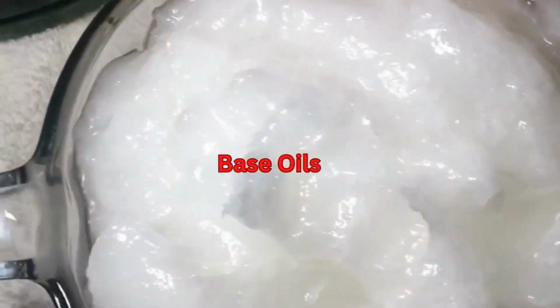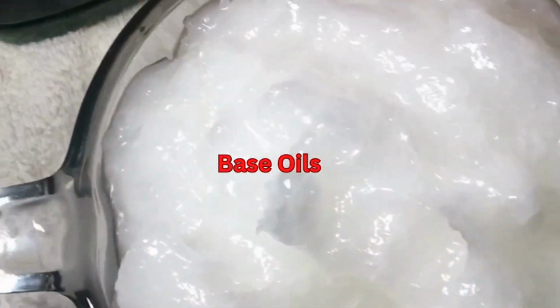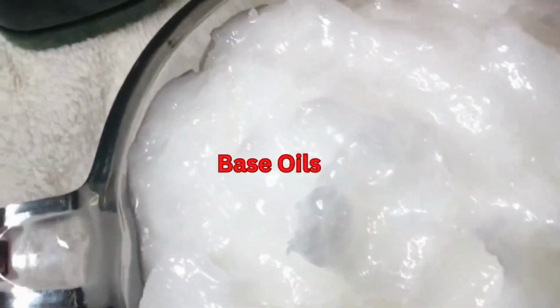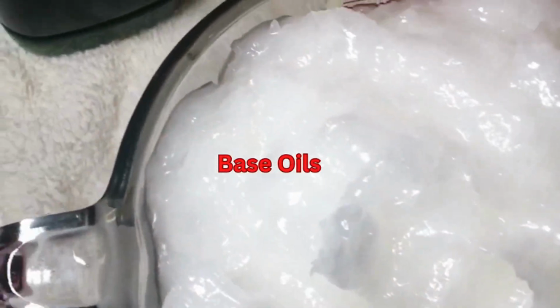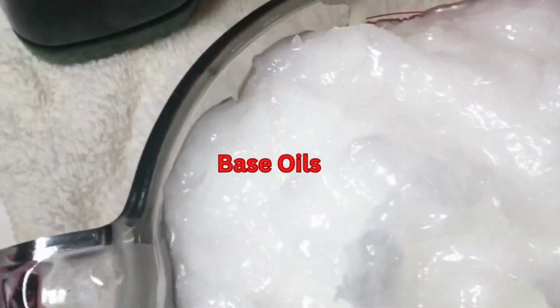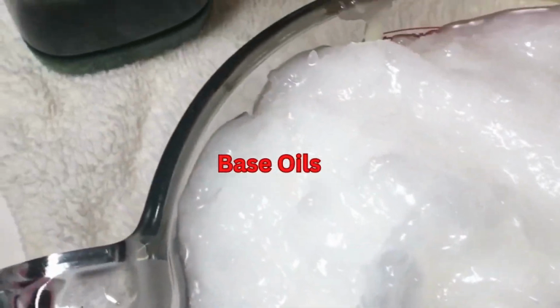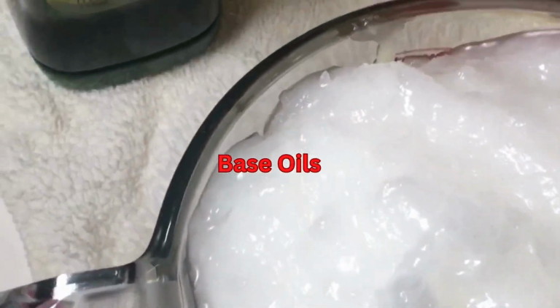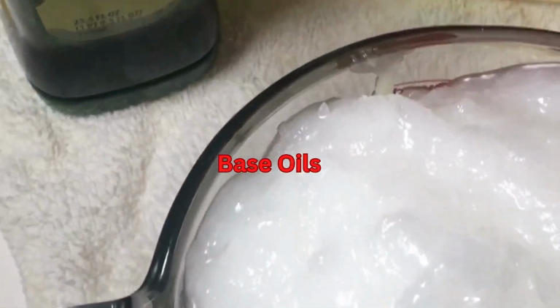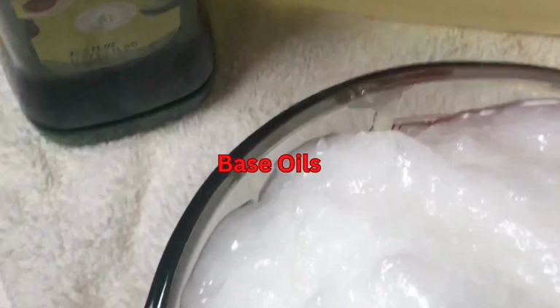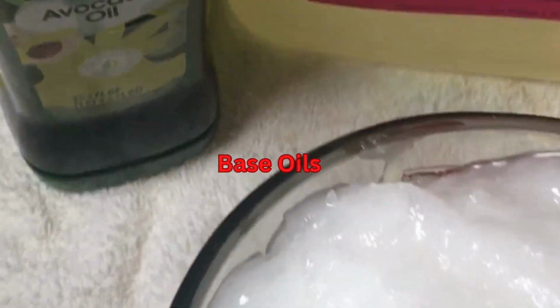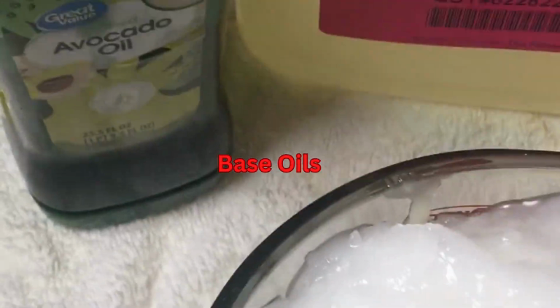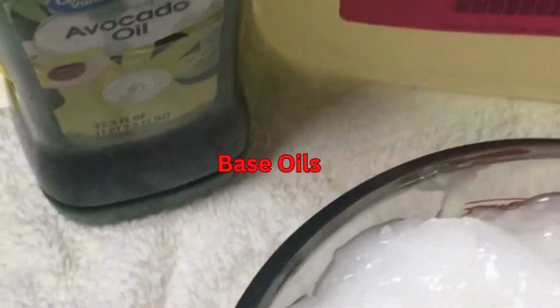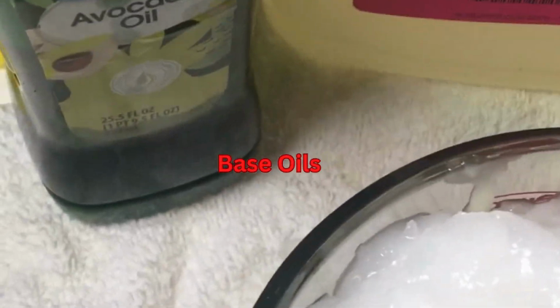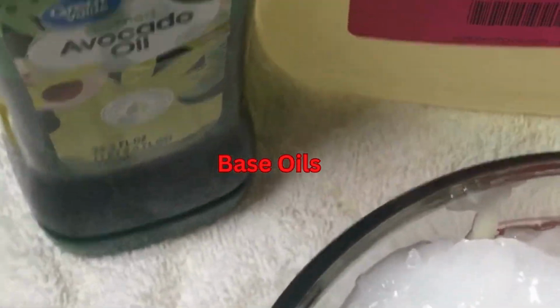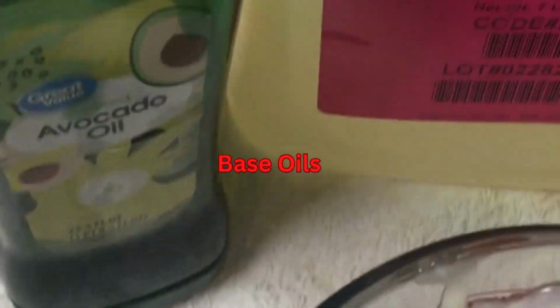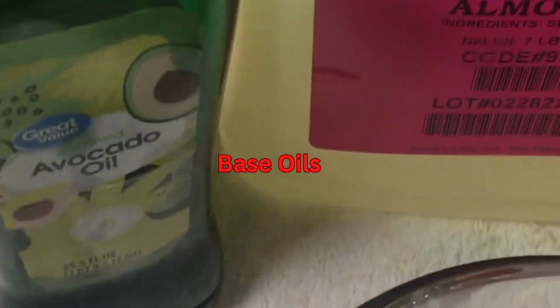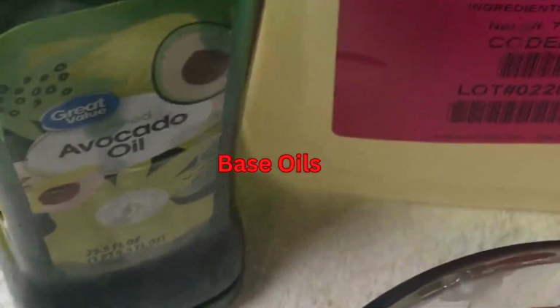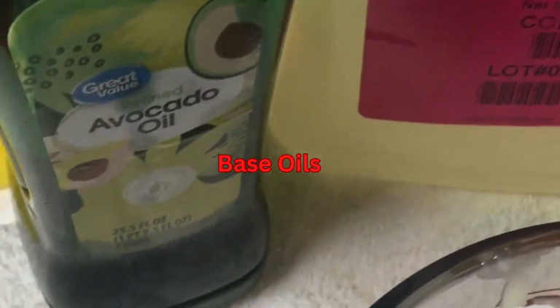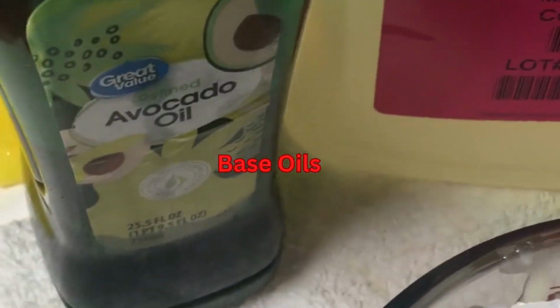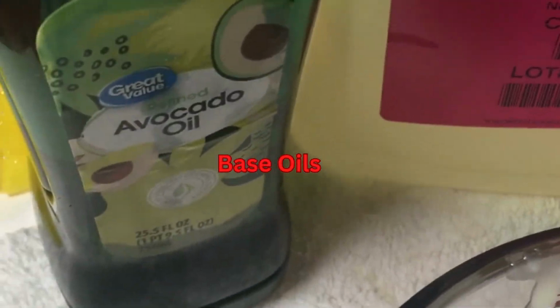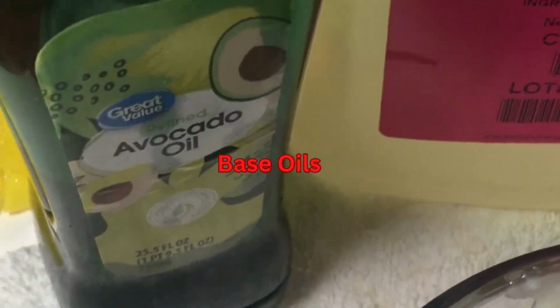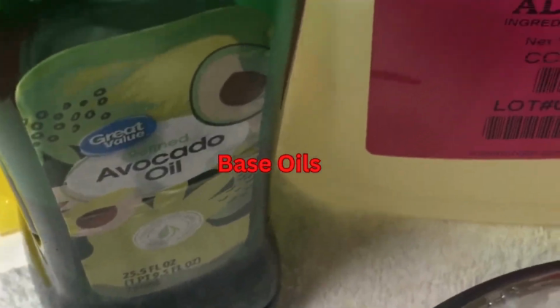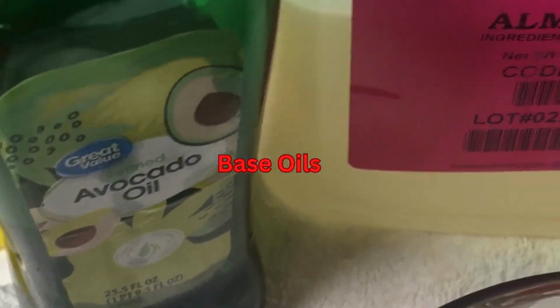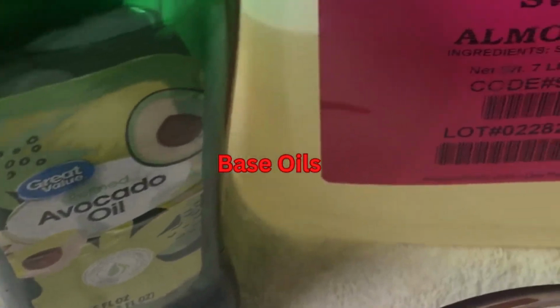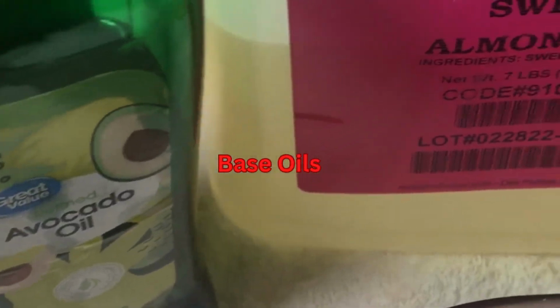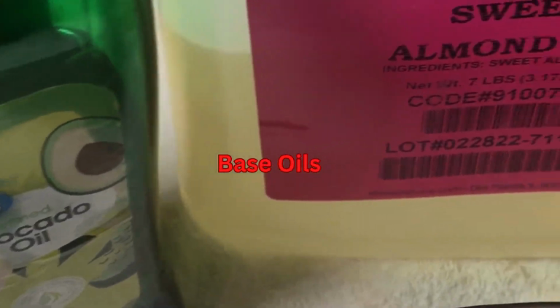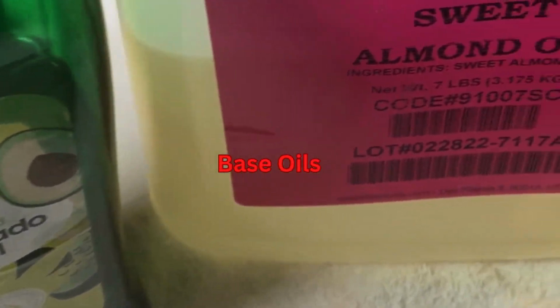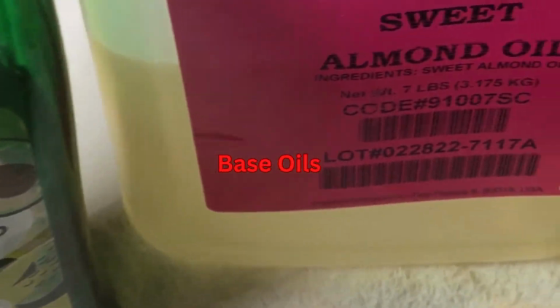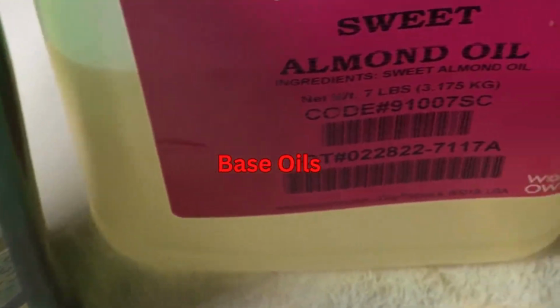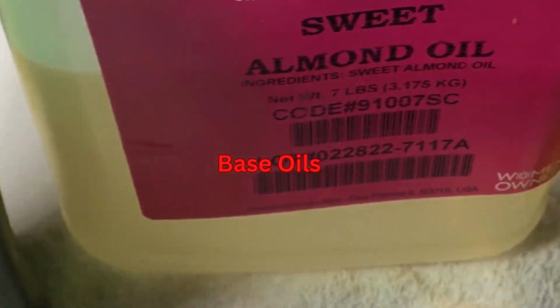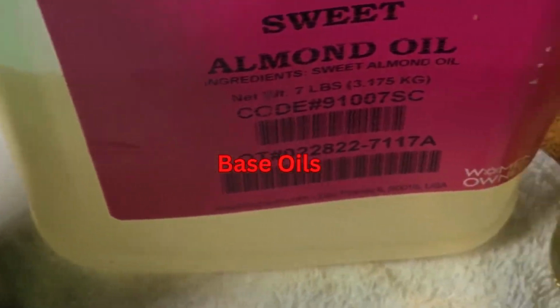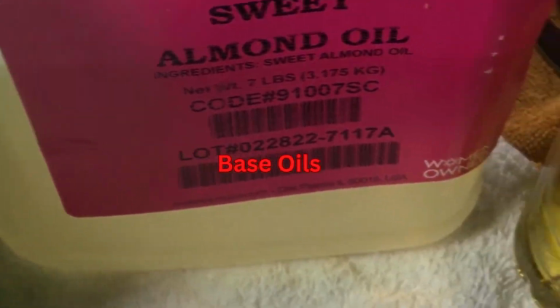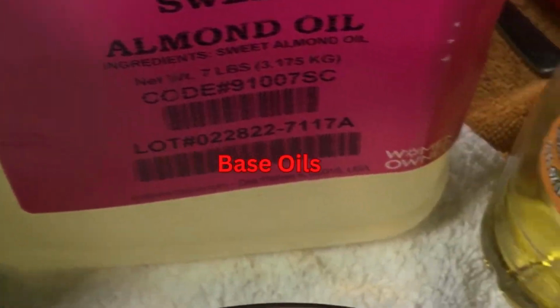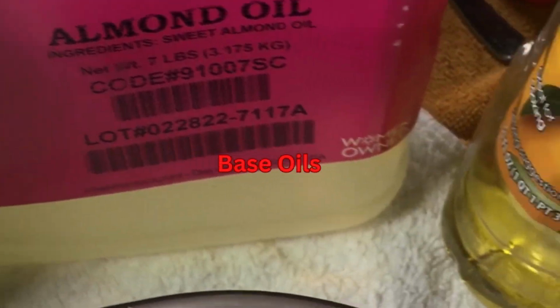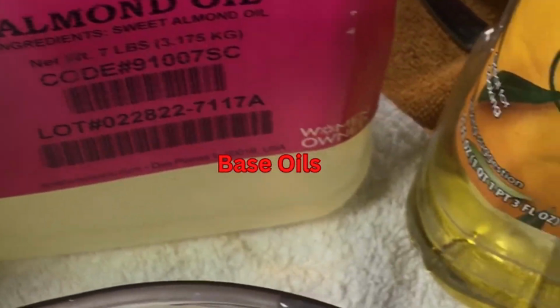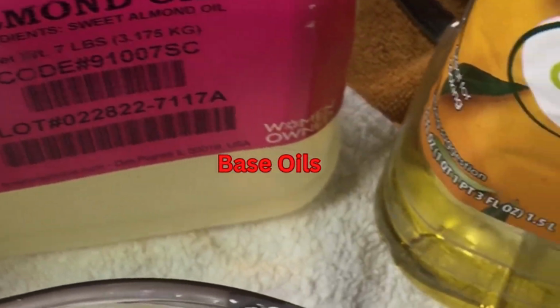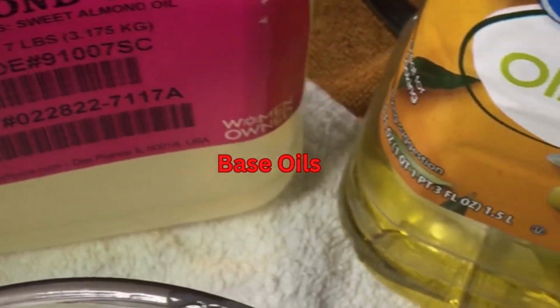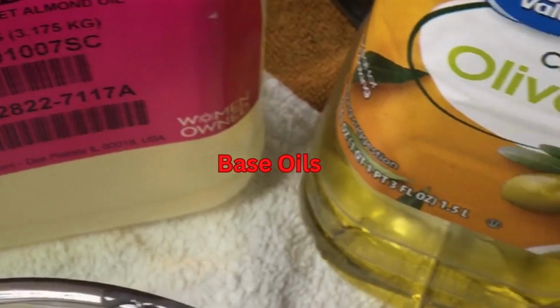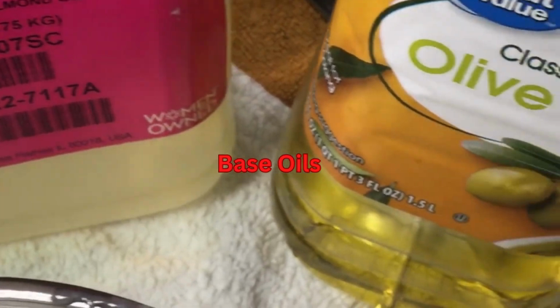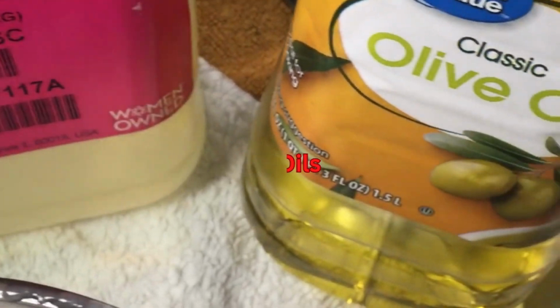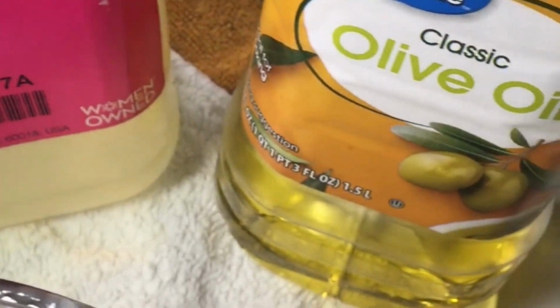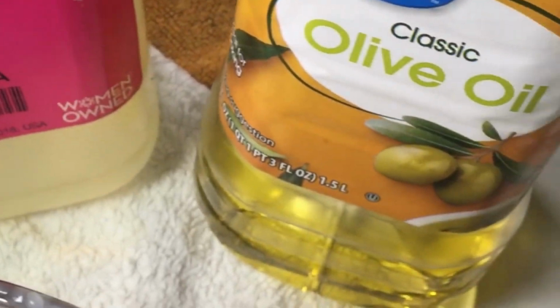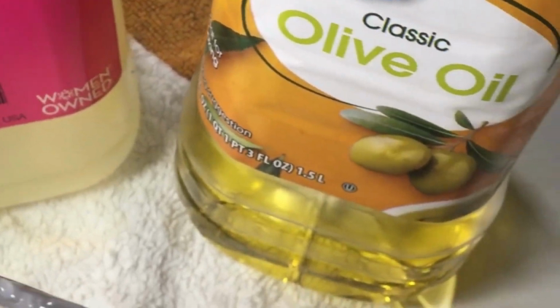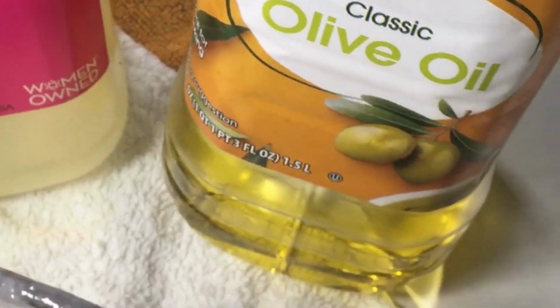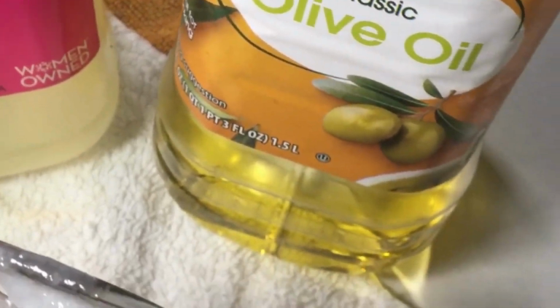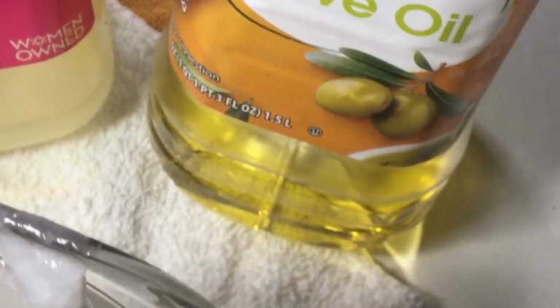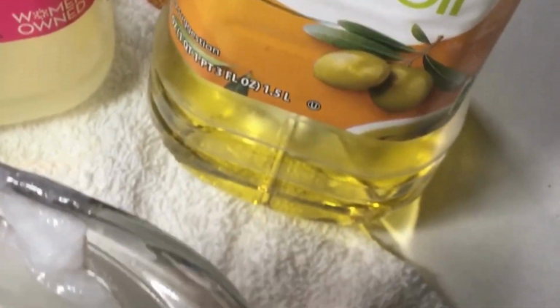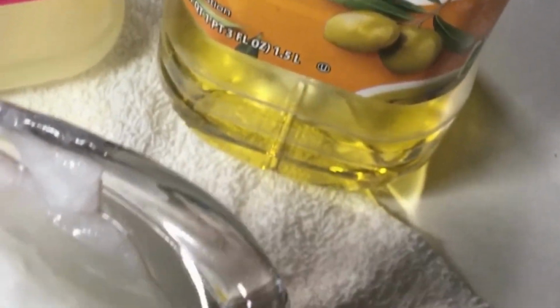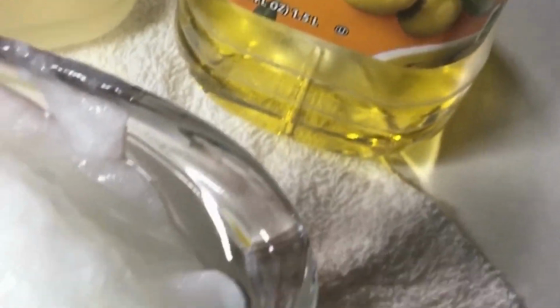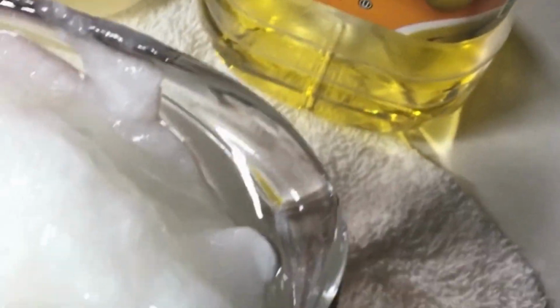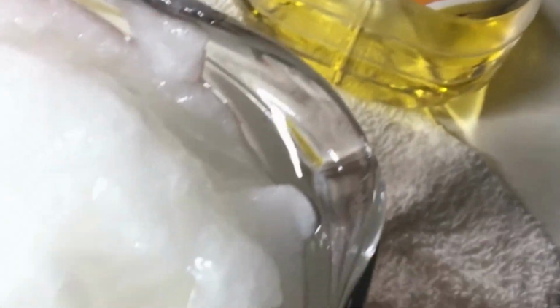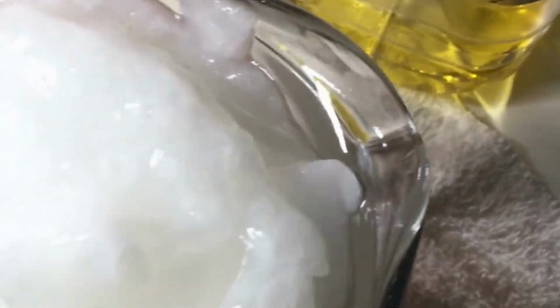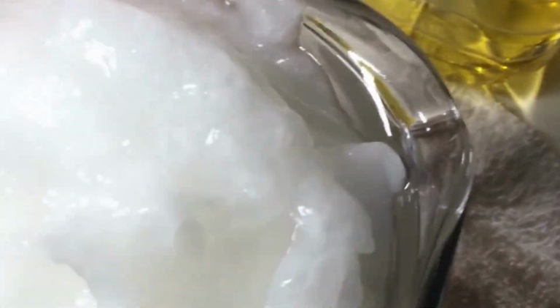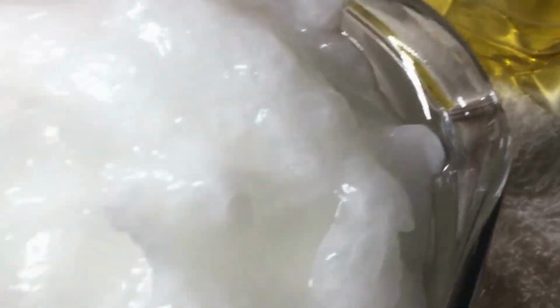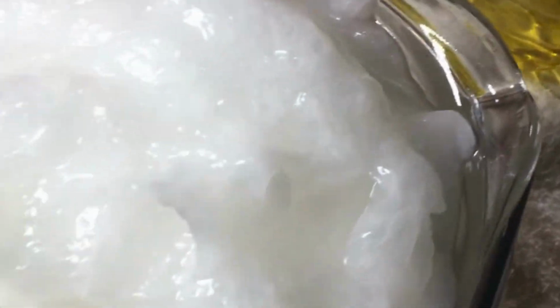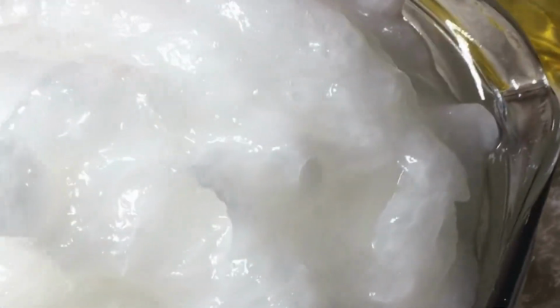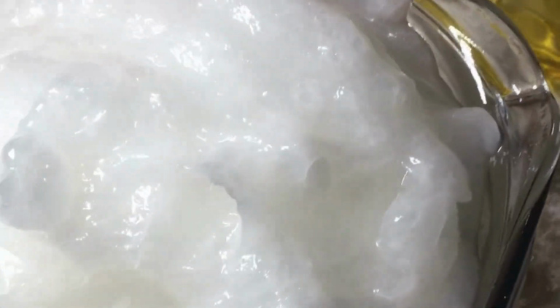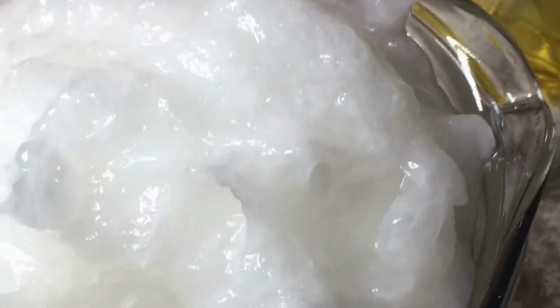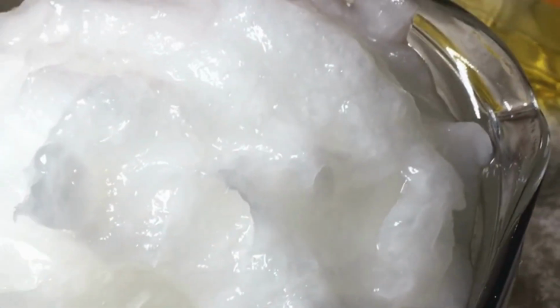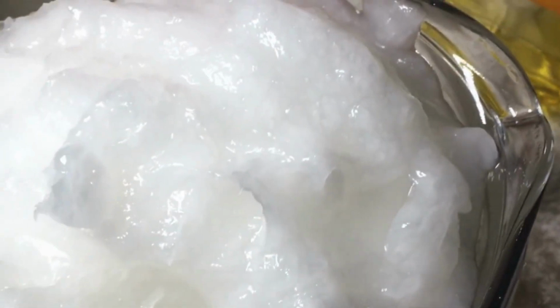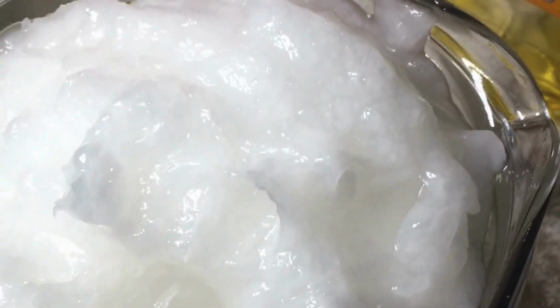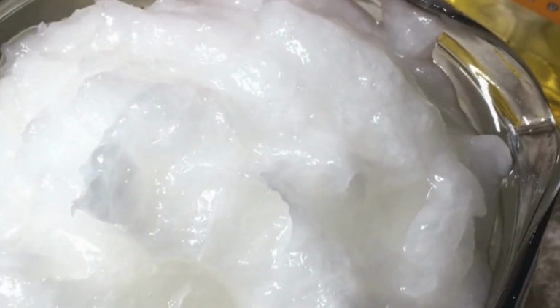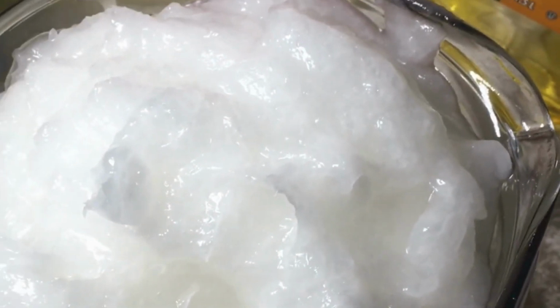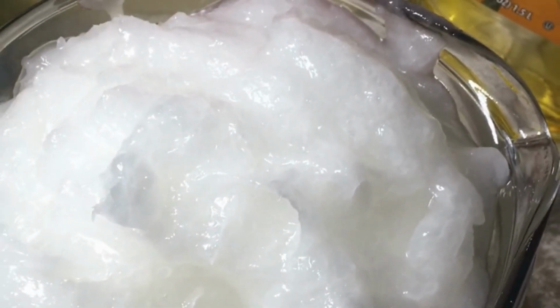Here are my base oils and my frosting oils. Once all melted, I placed them to the side to cool along with my lye water.